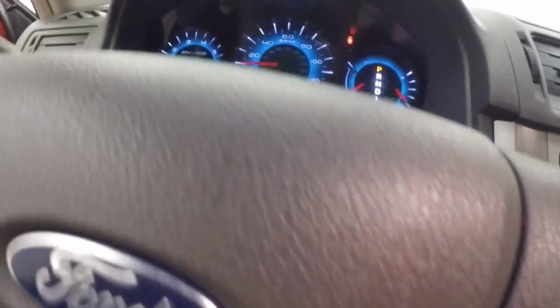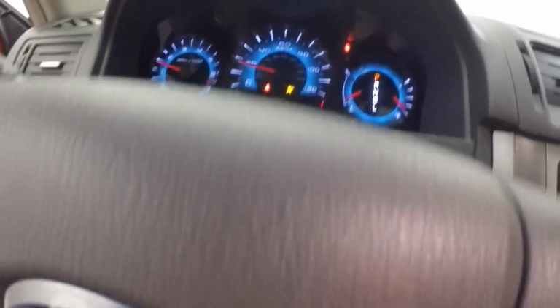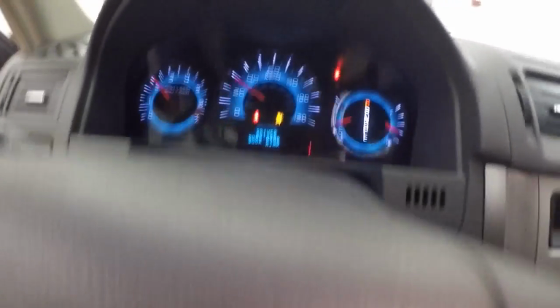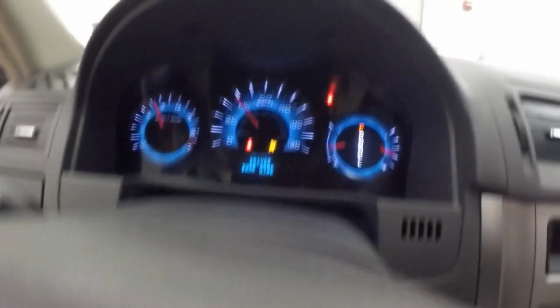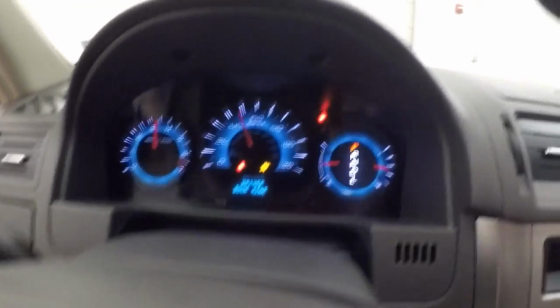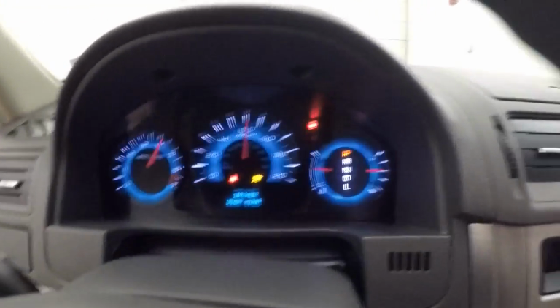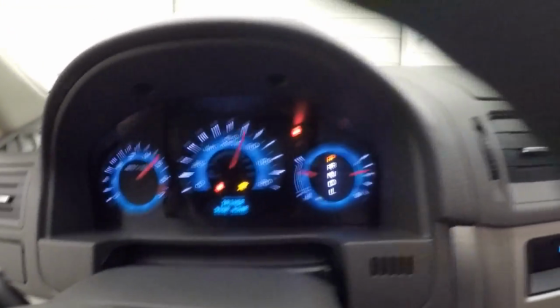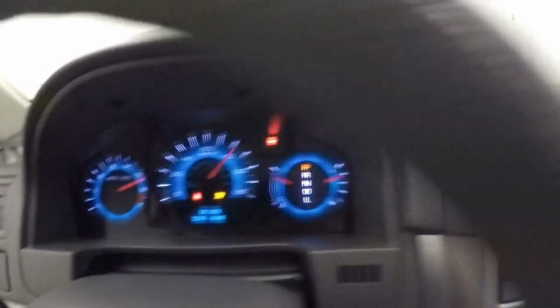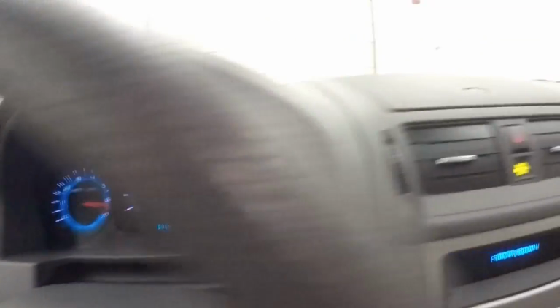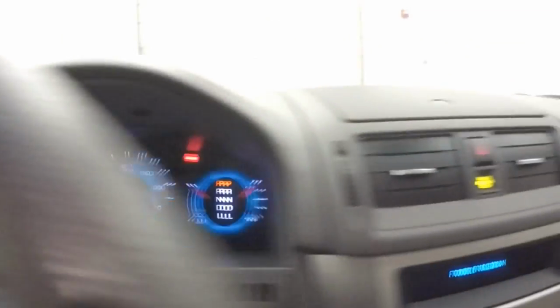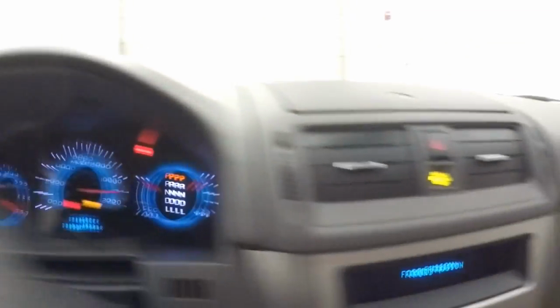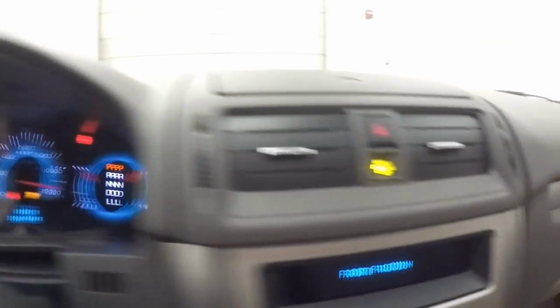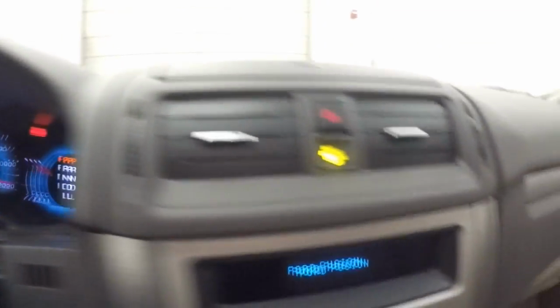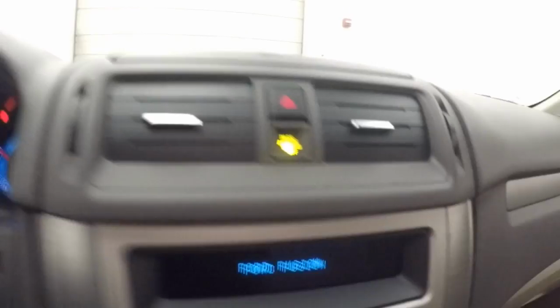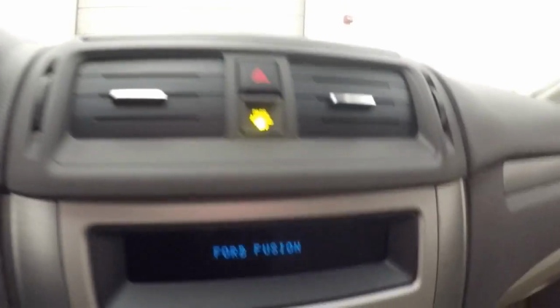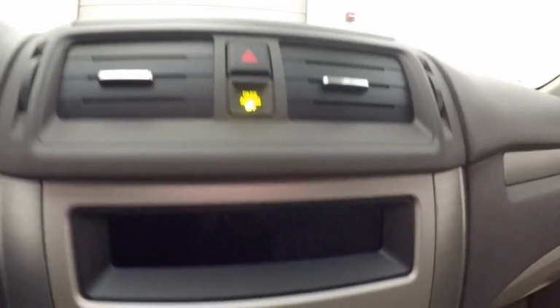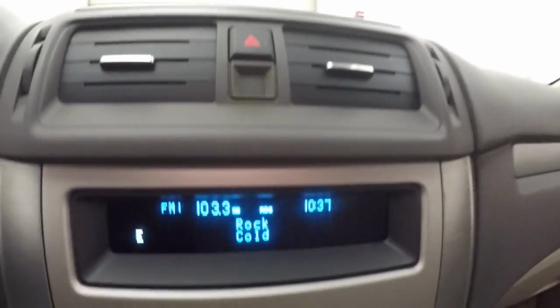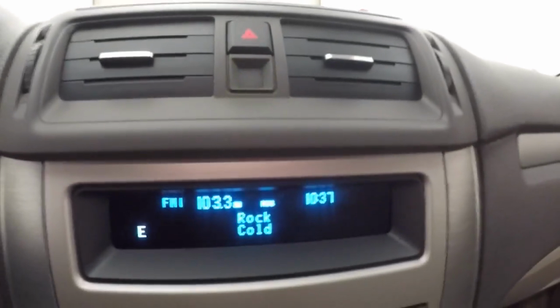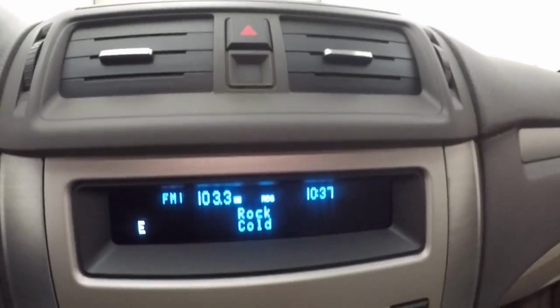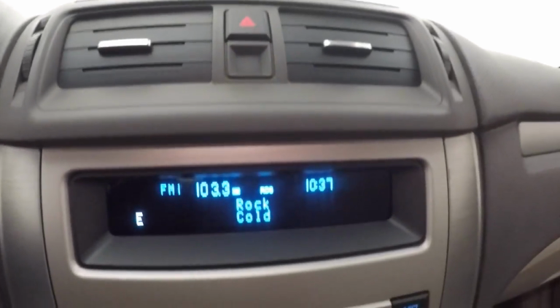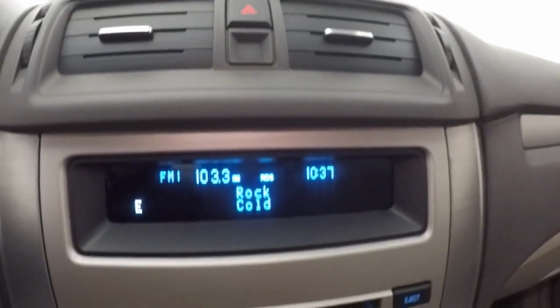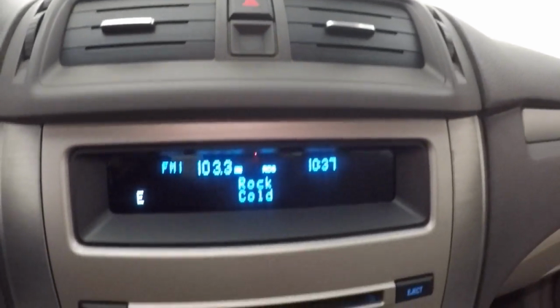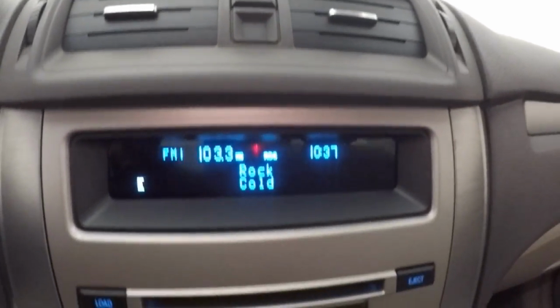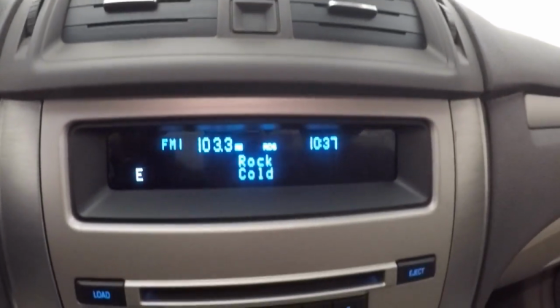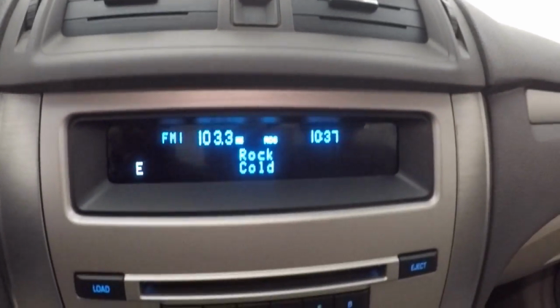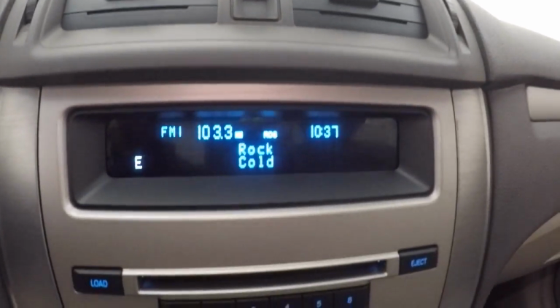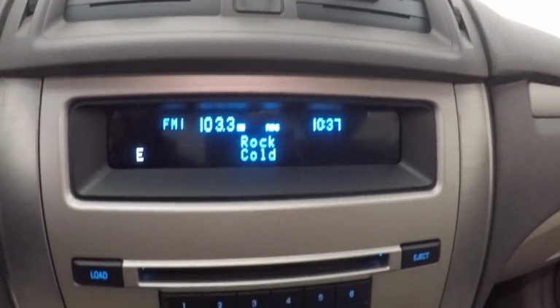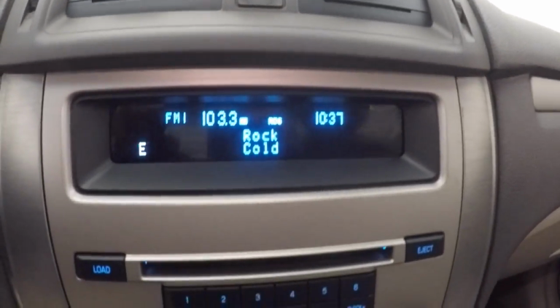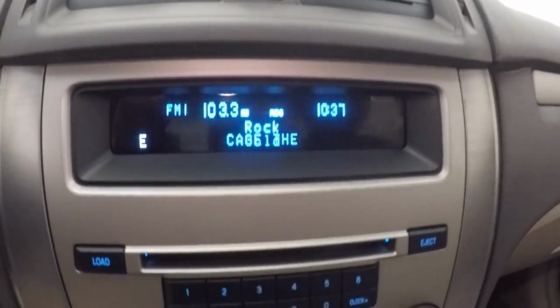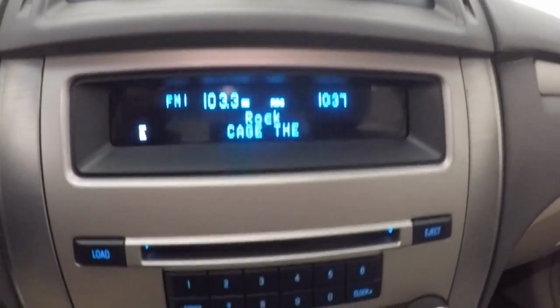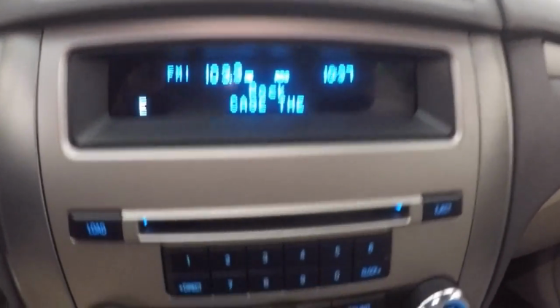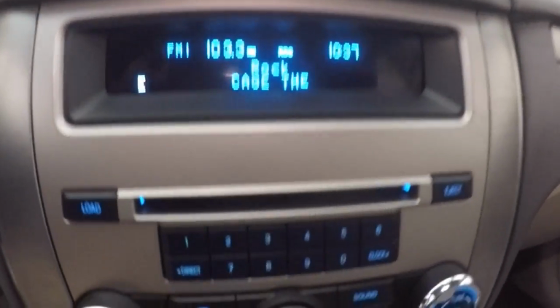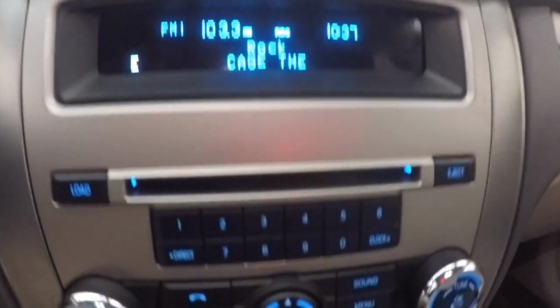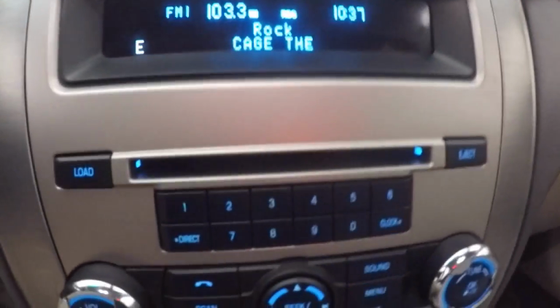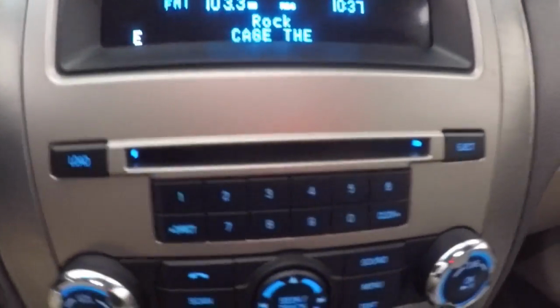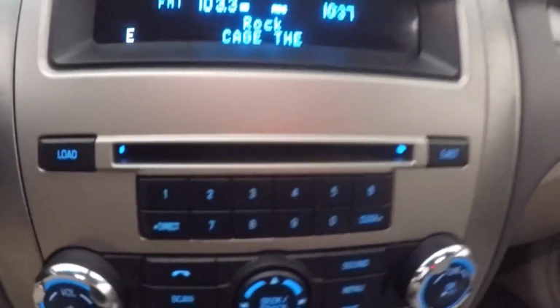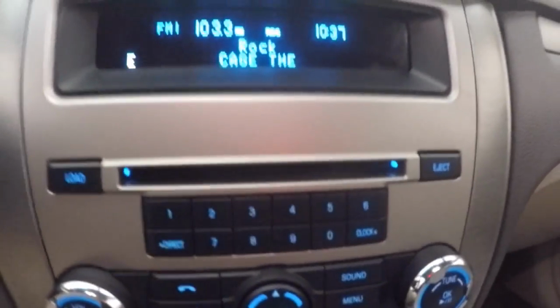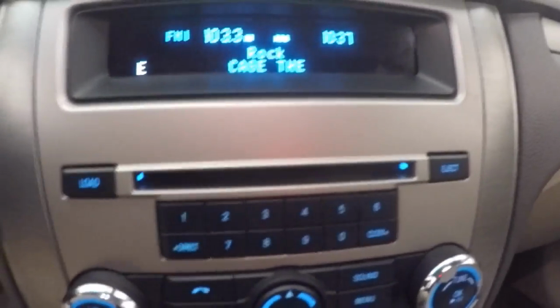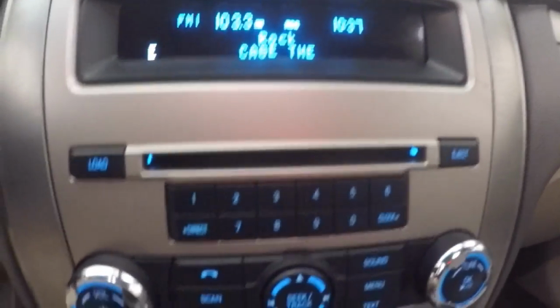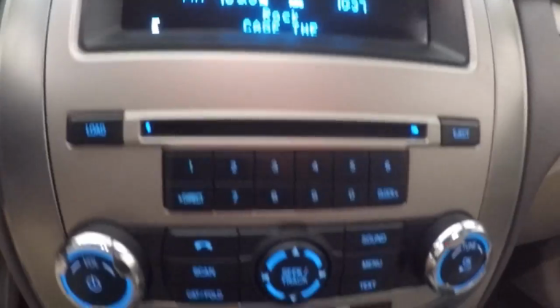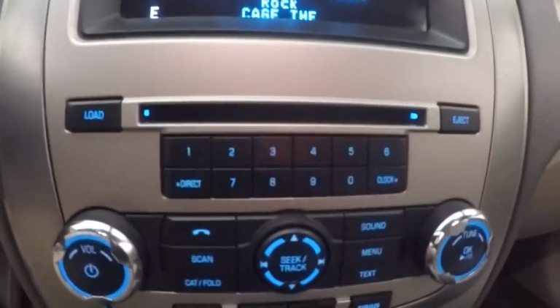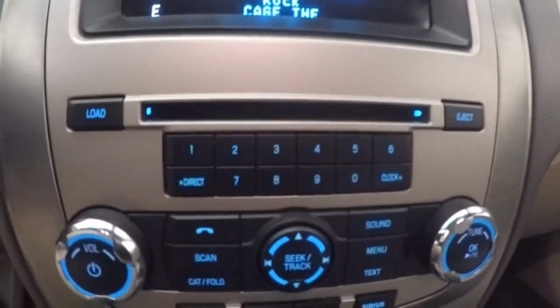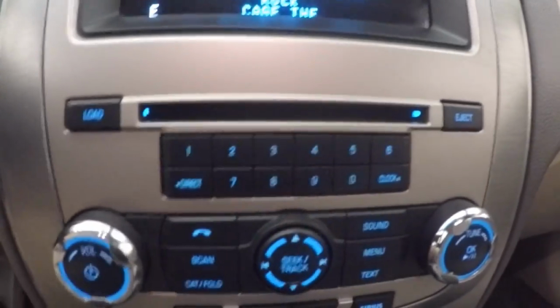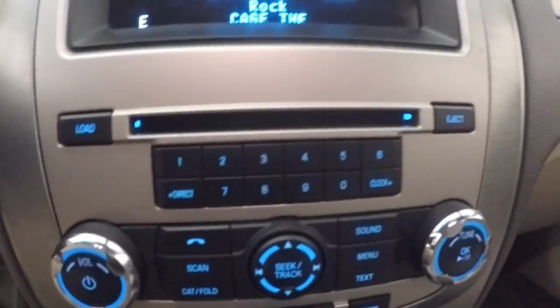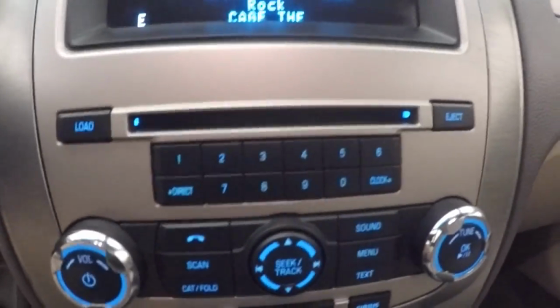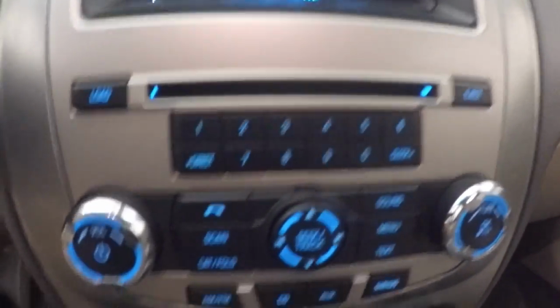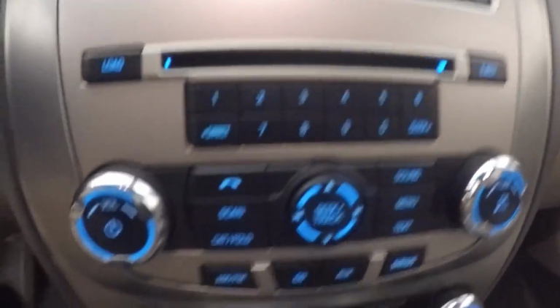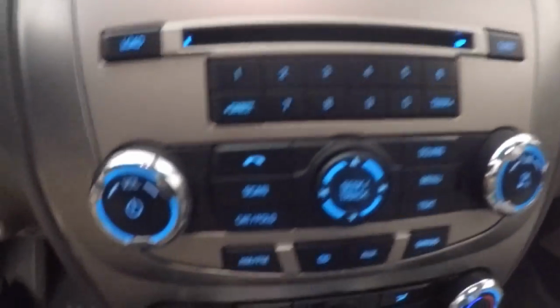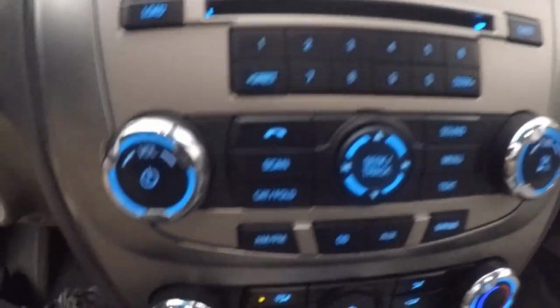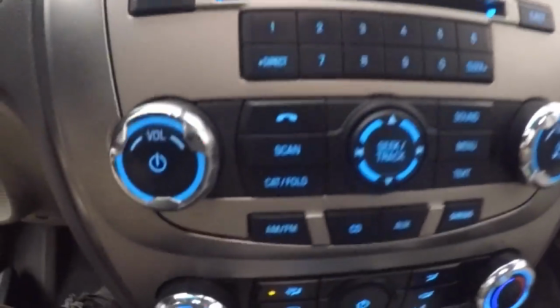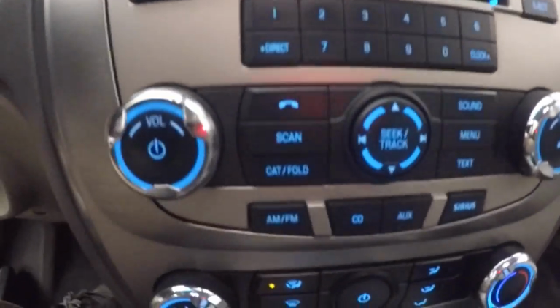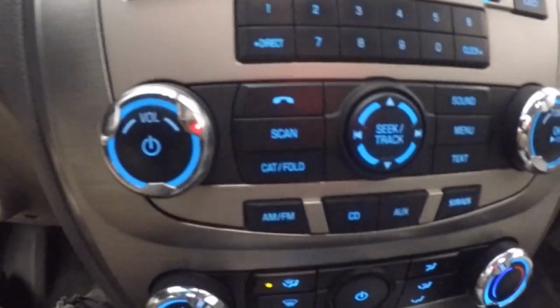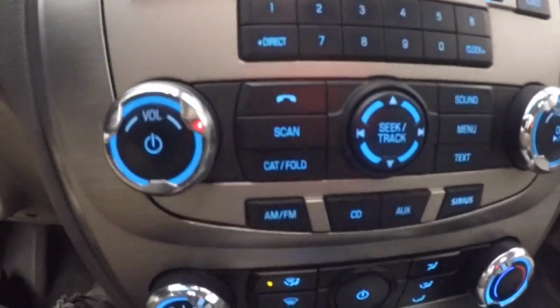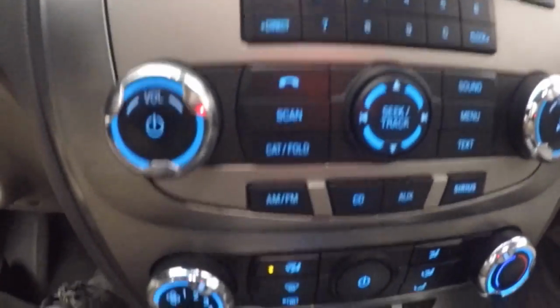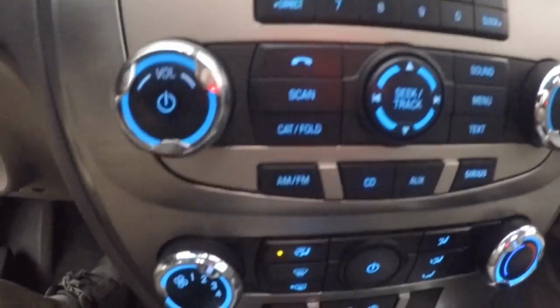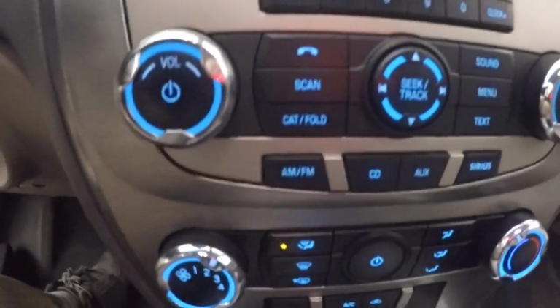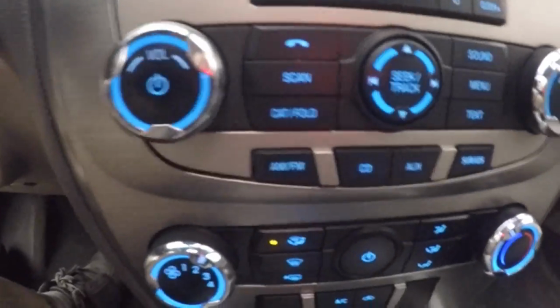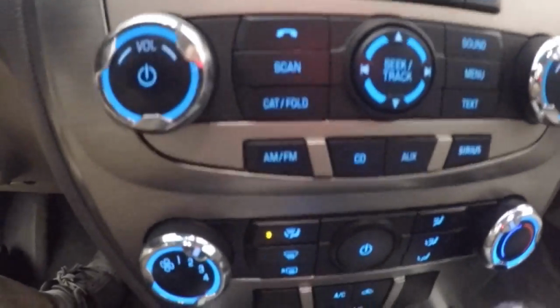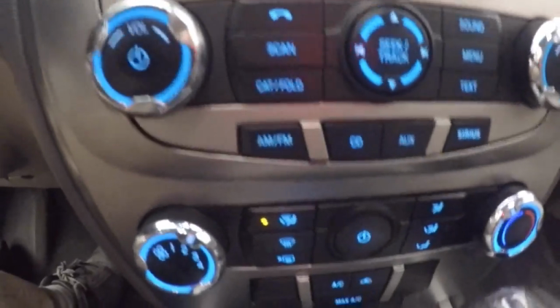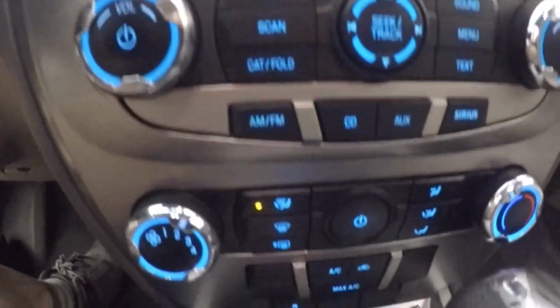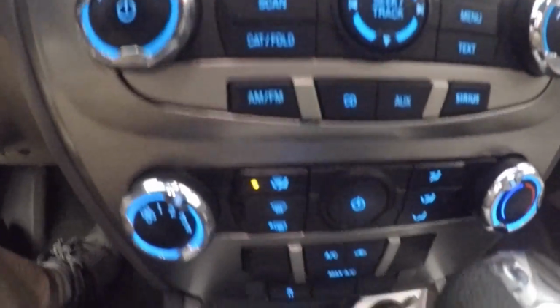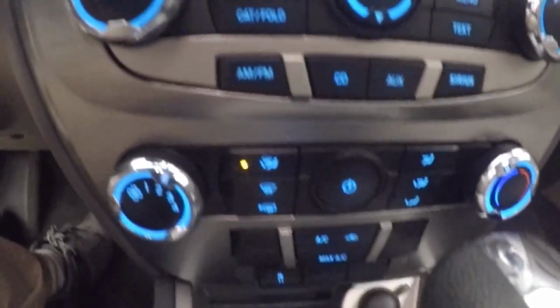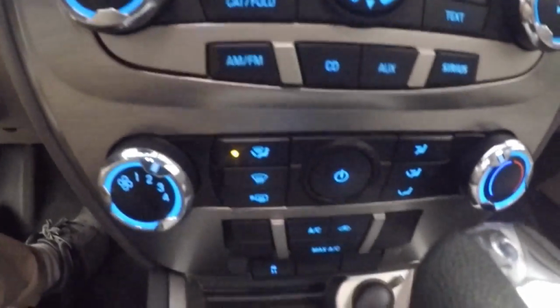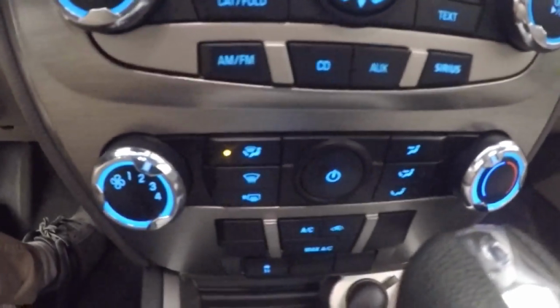Fires right up. Nice display. Stereo controls. These are your climate controls.